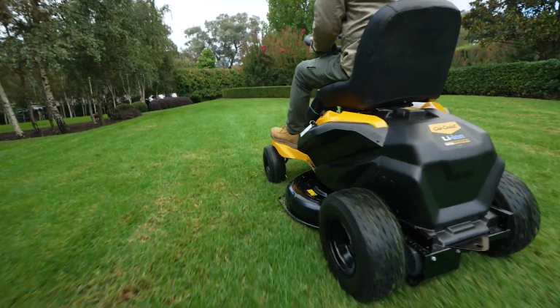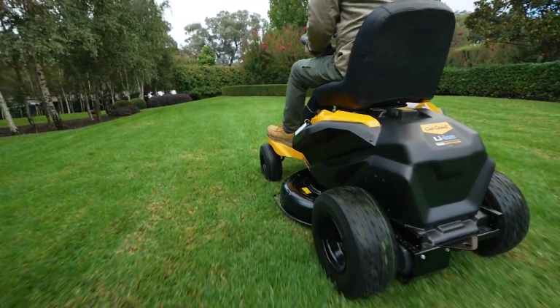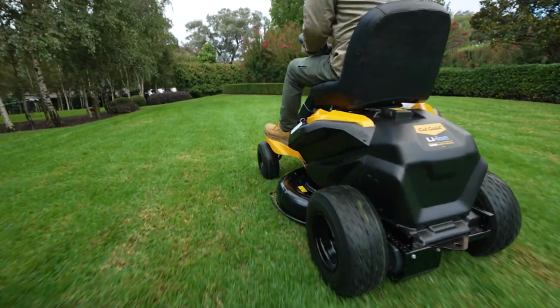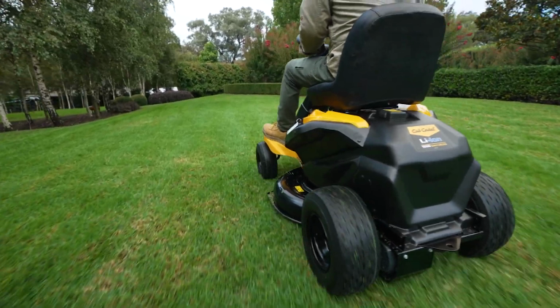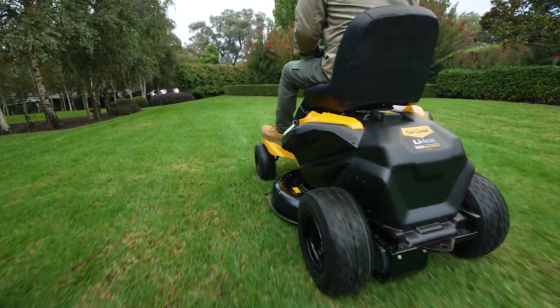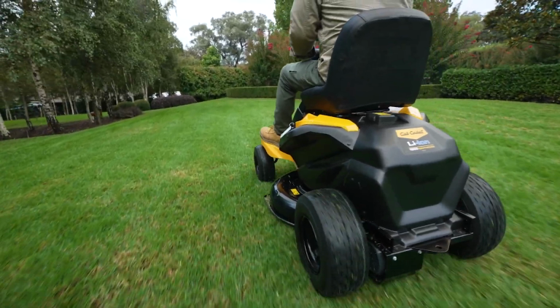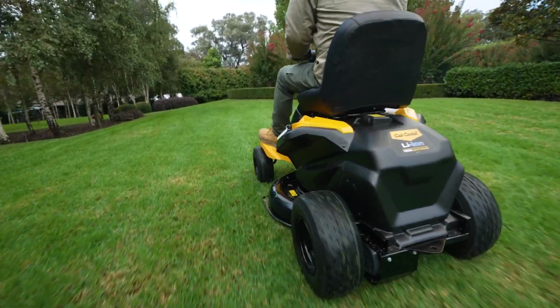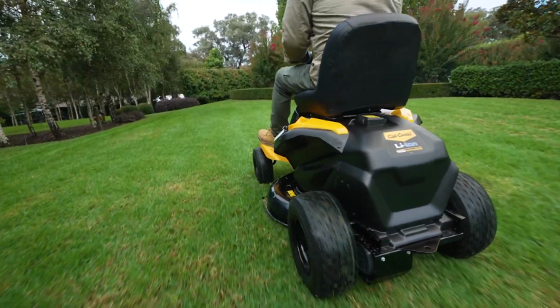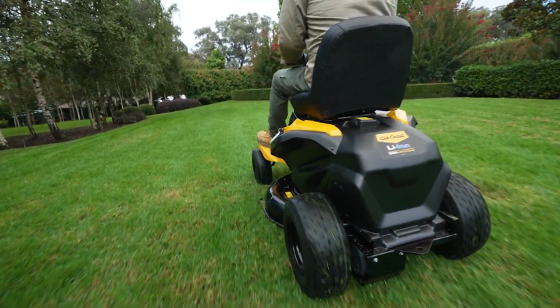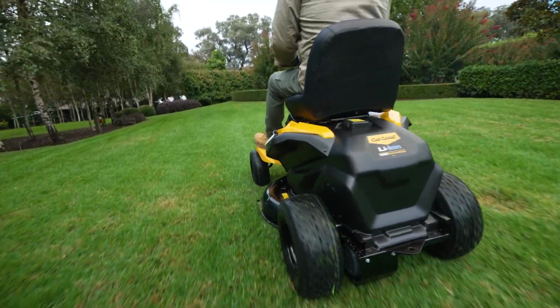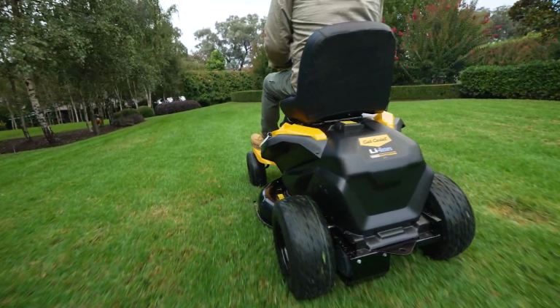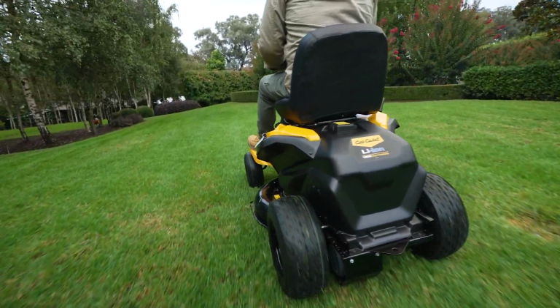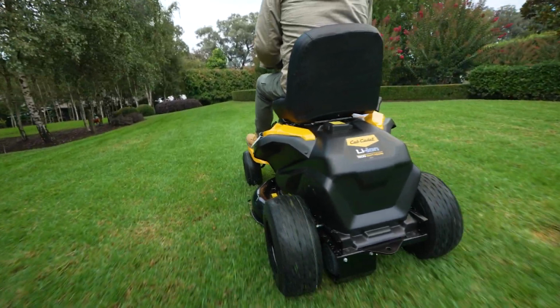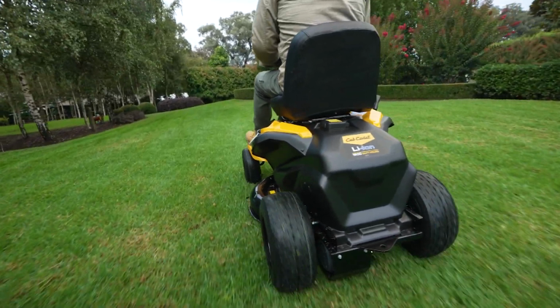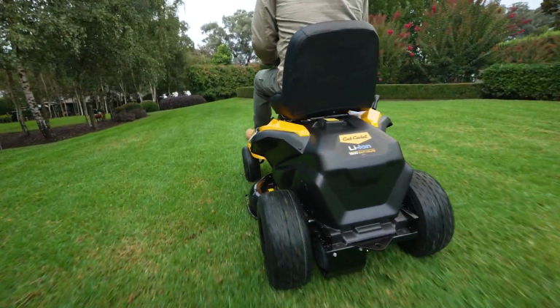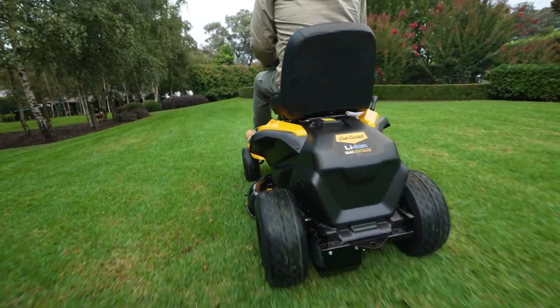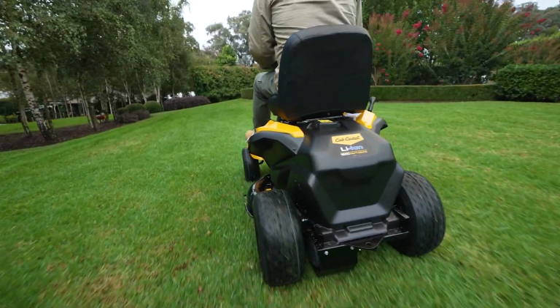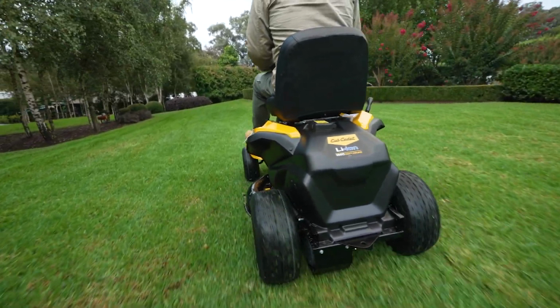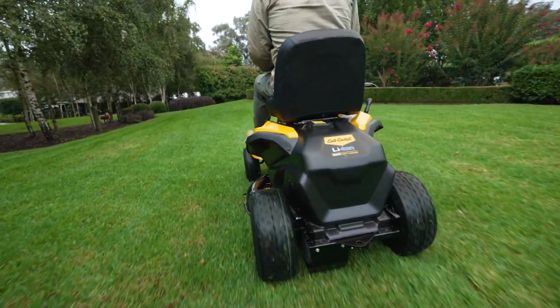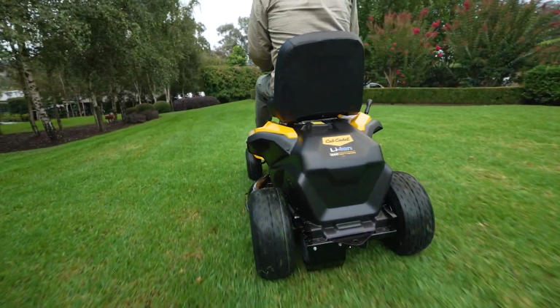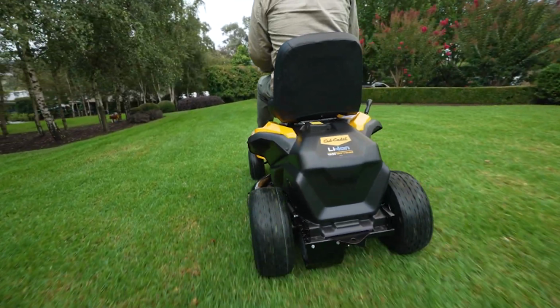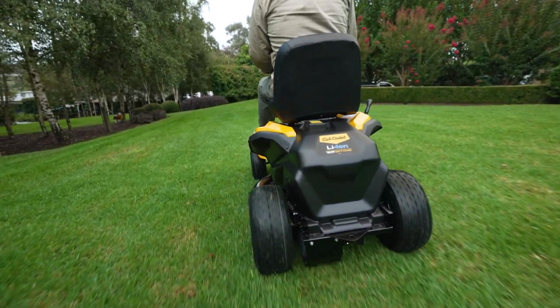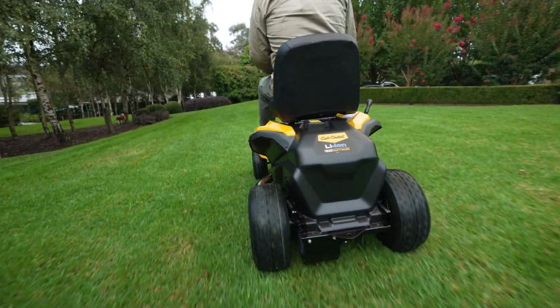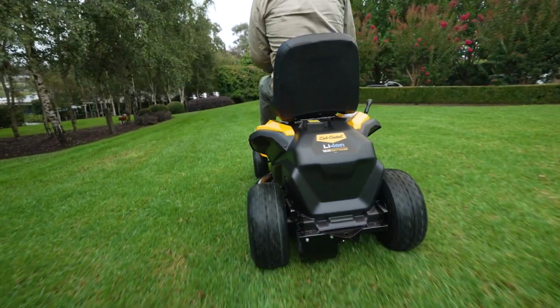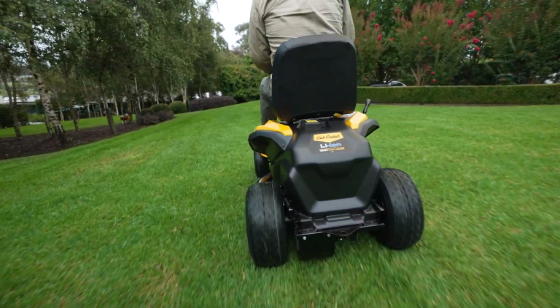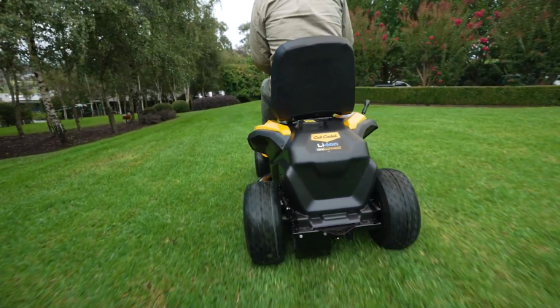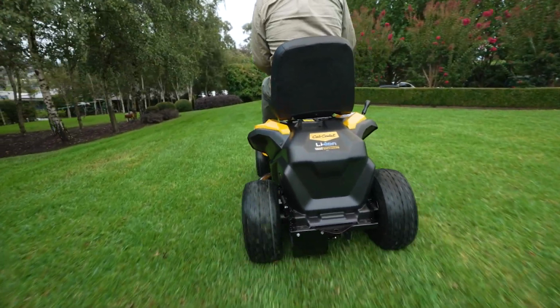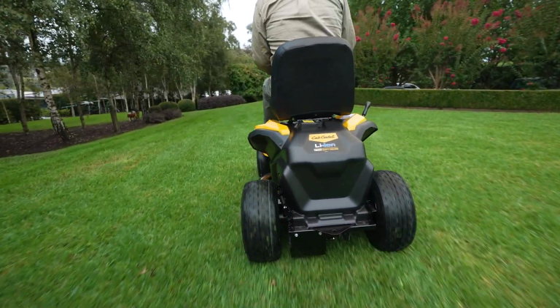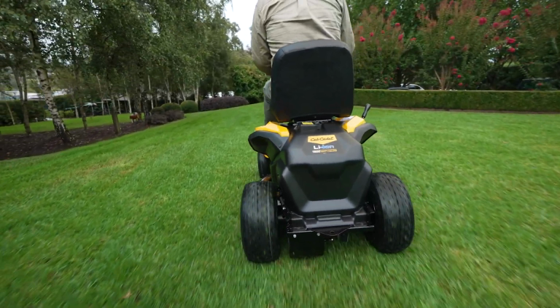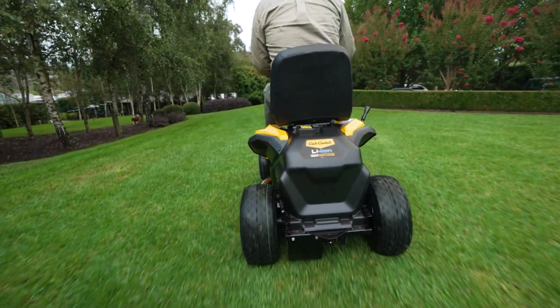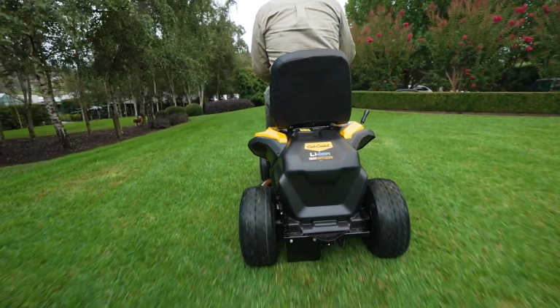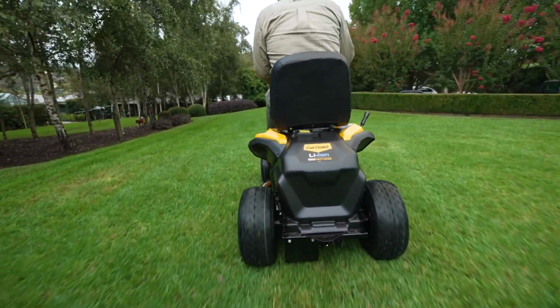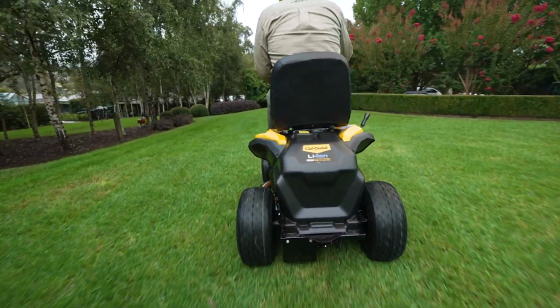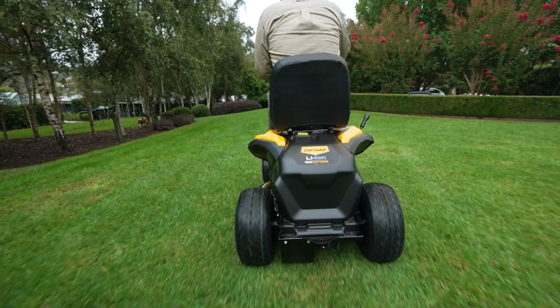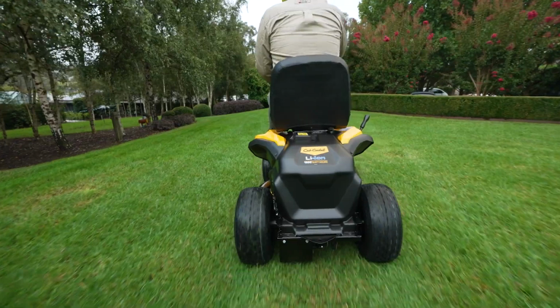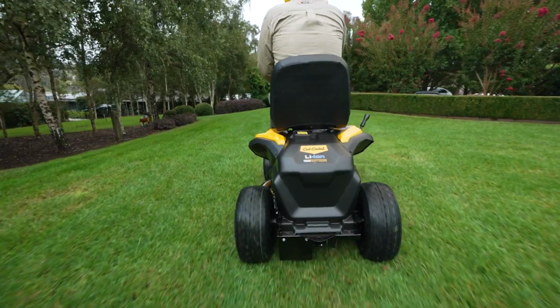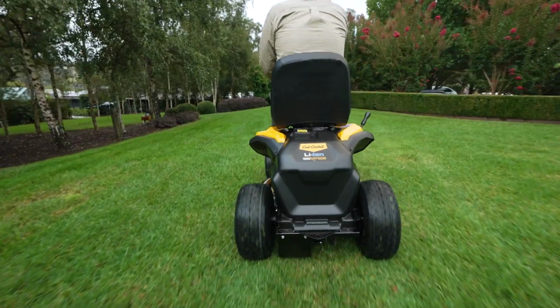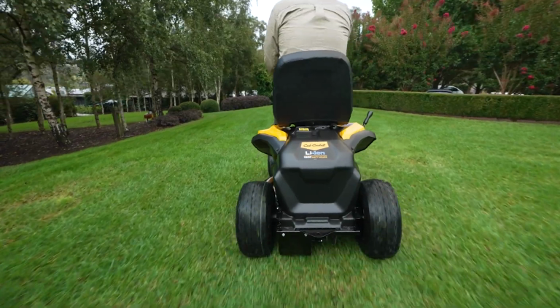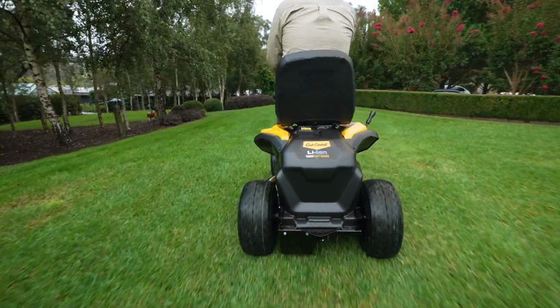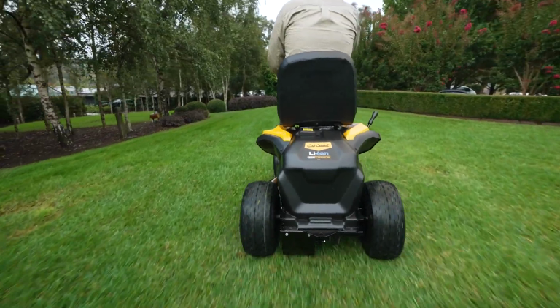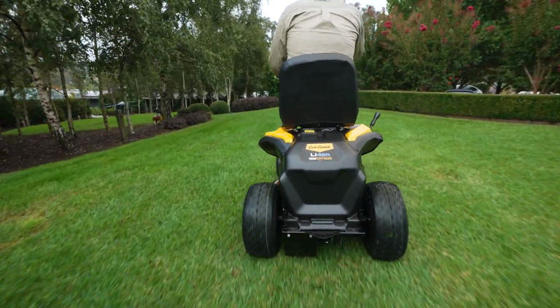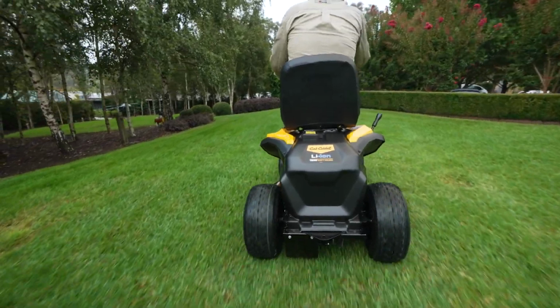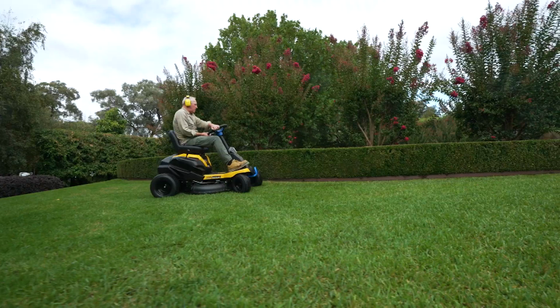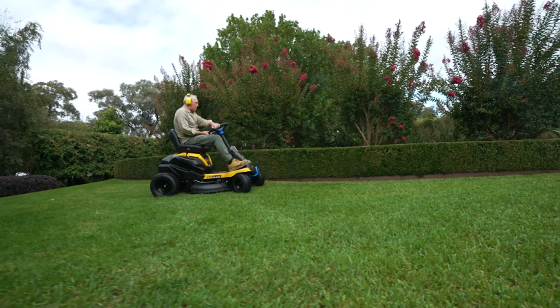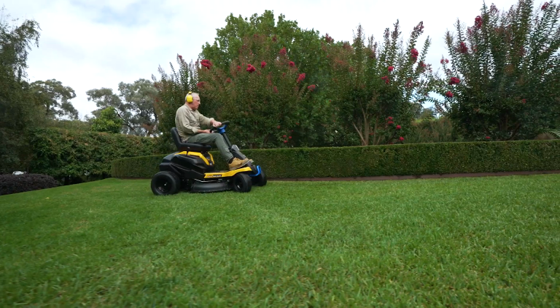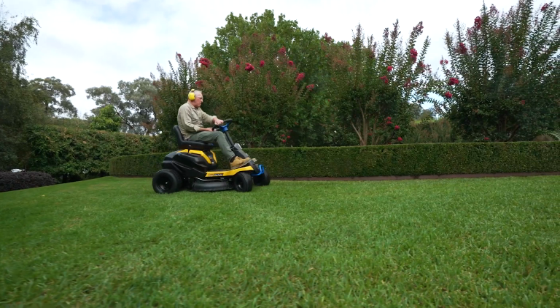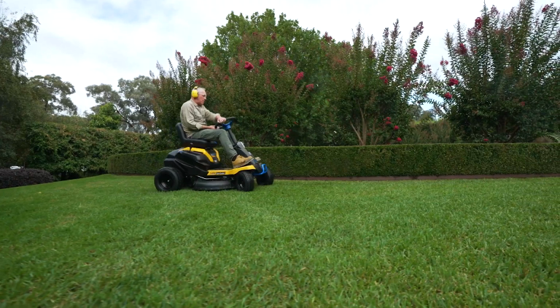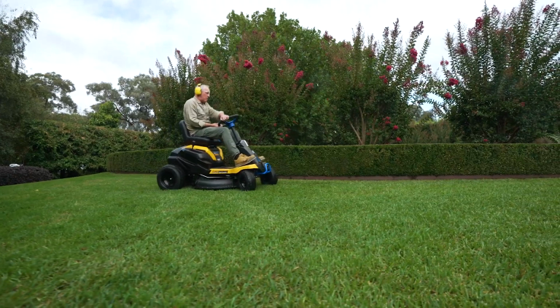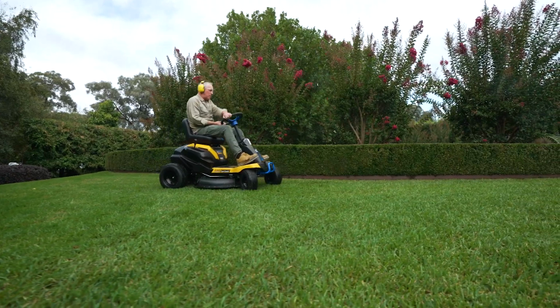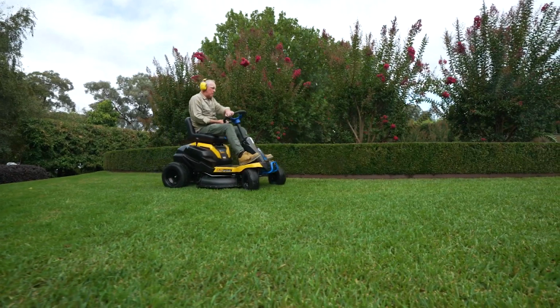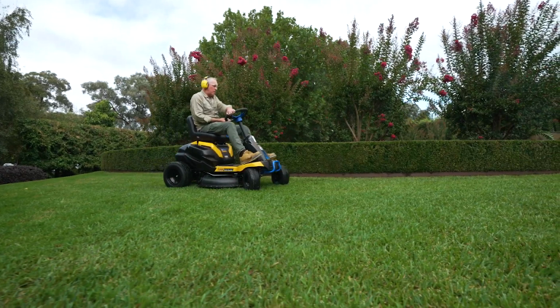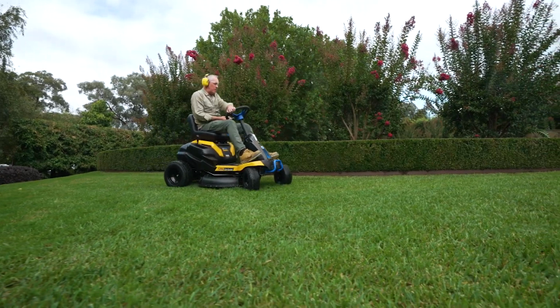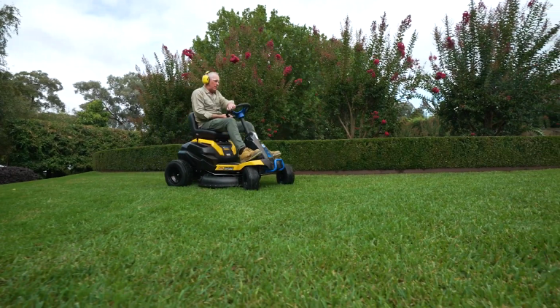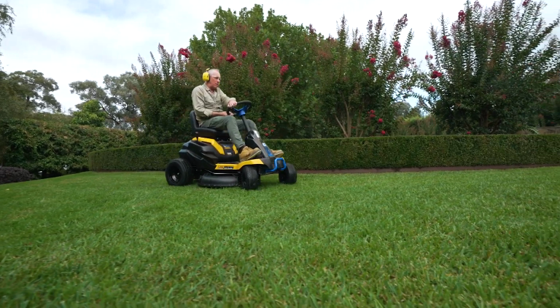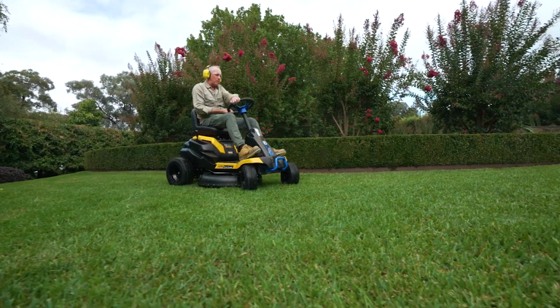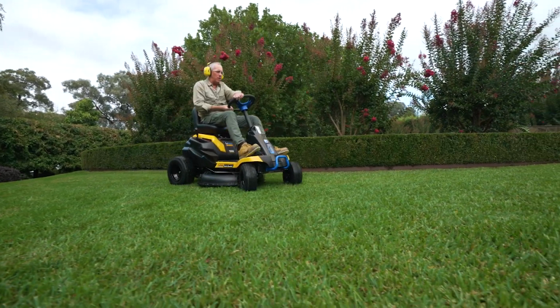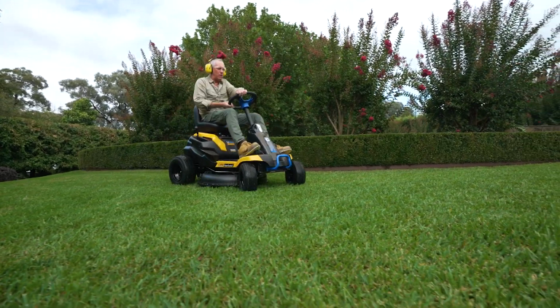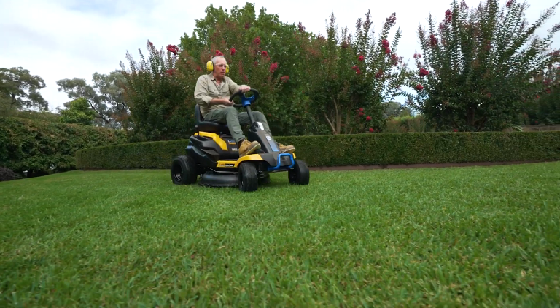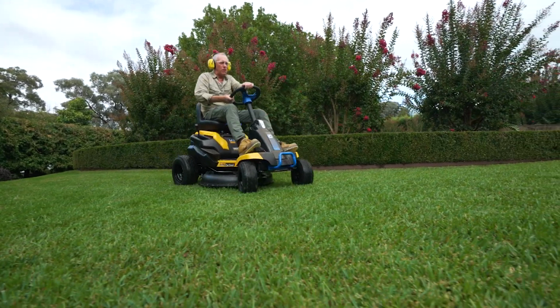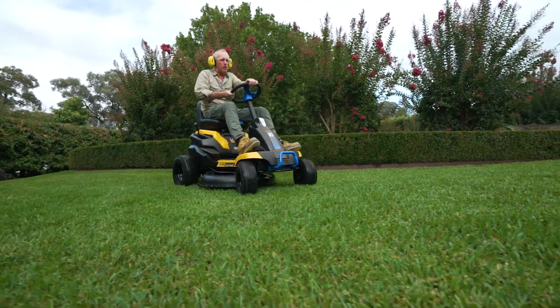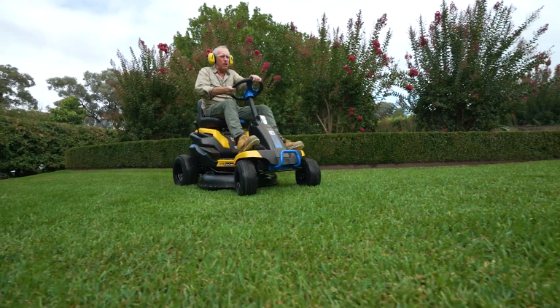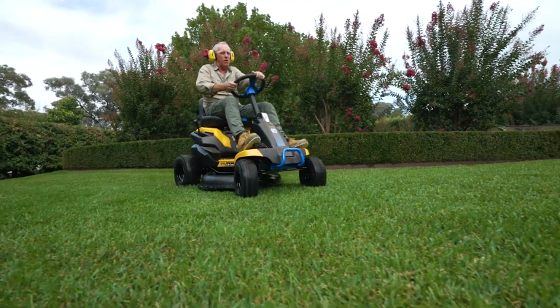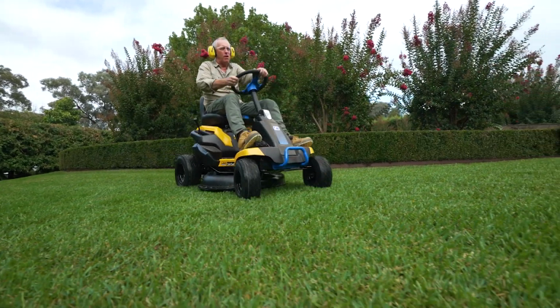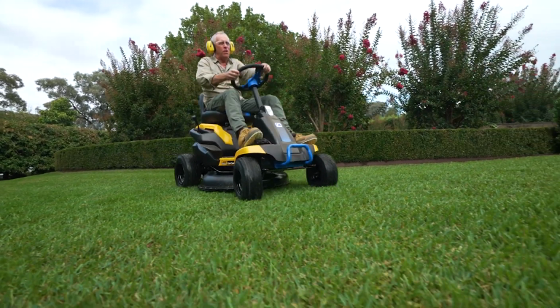The best way to see what a Cub Cadet electric ride-on can do for you is to get into your local dealer for a test drive.